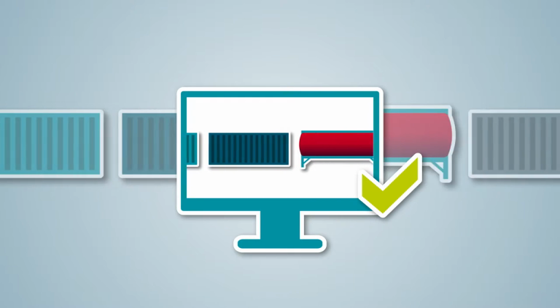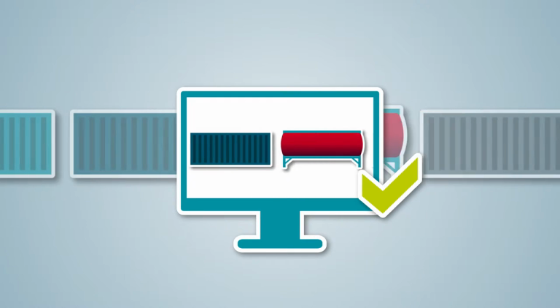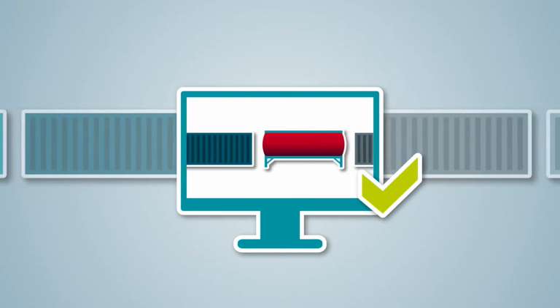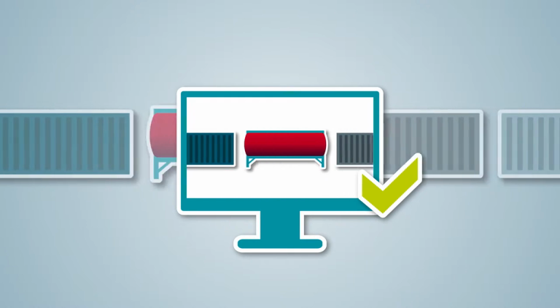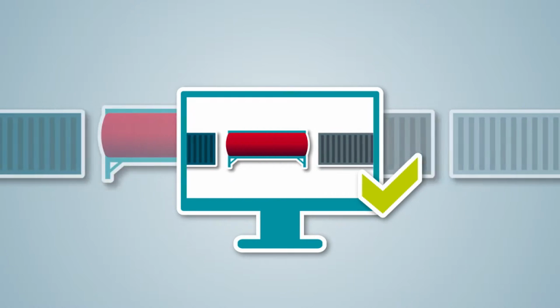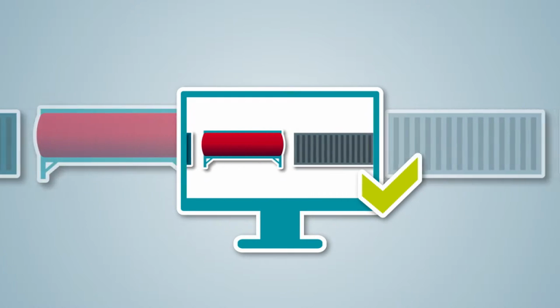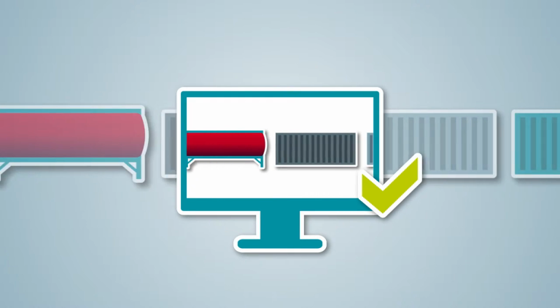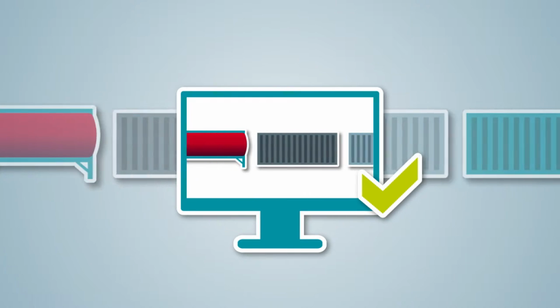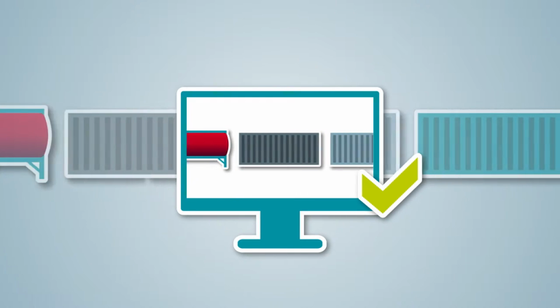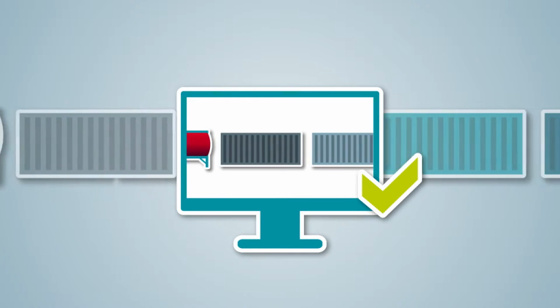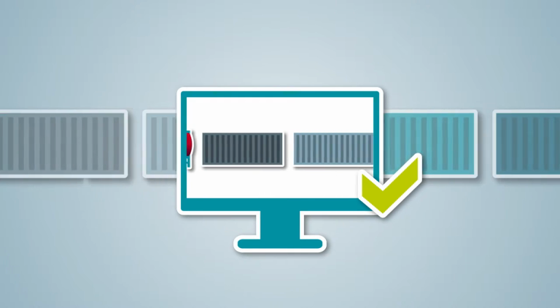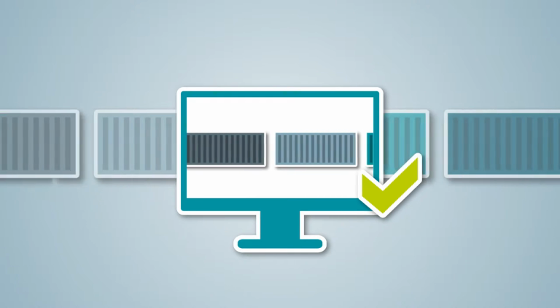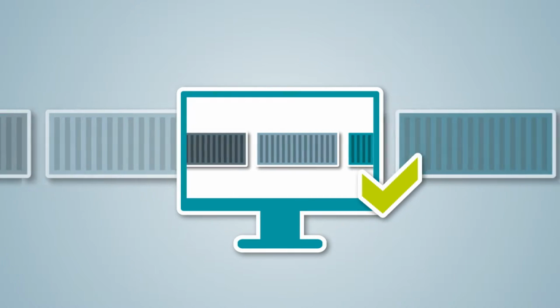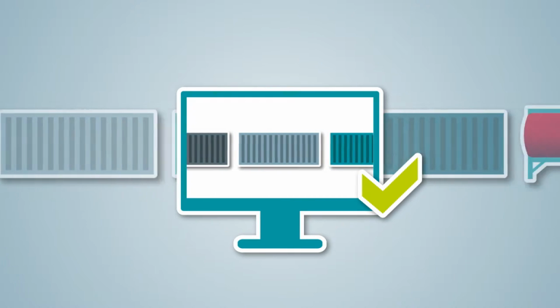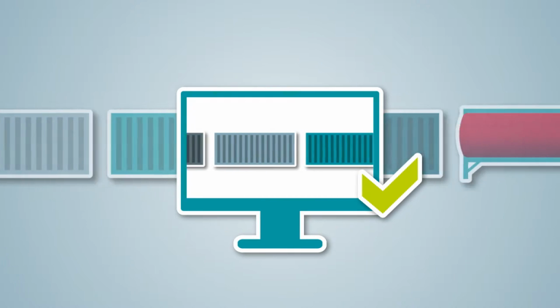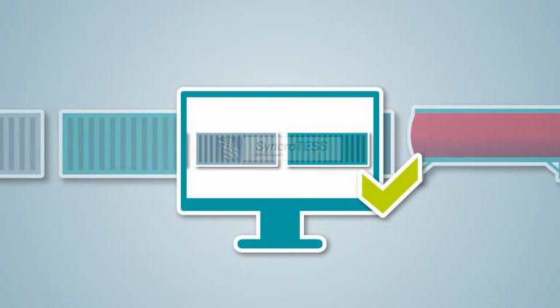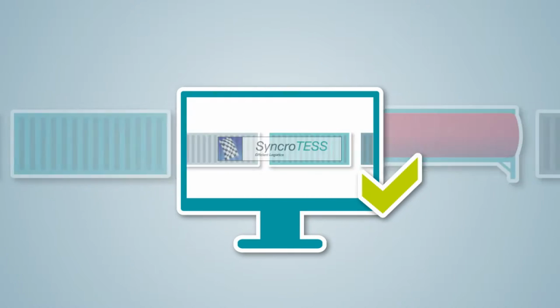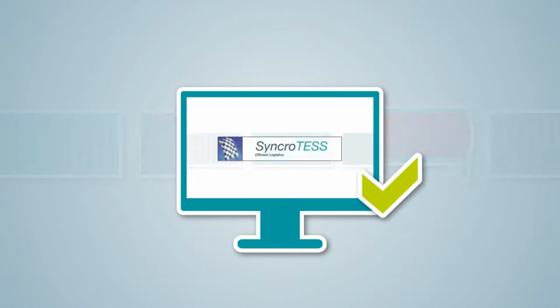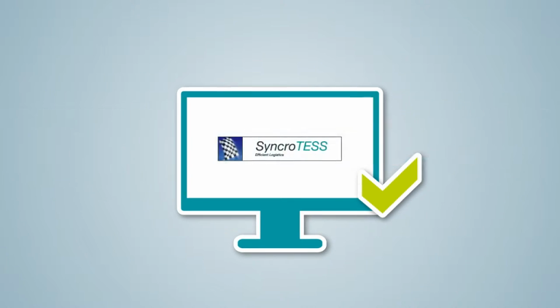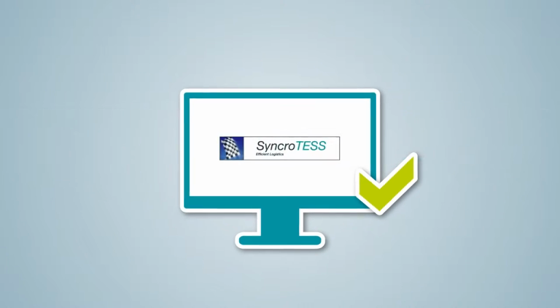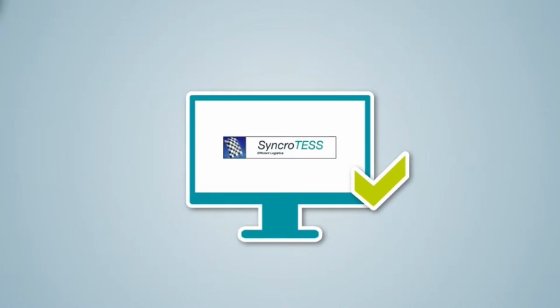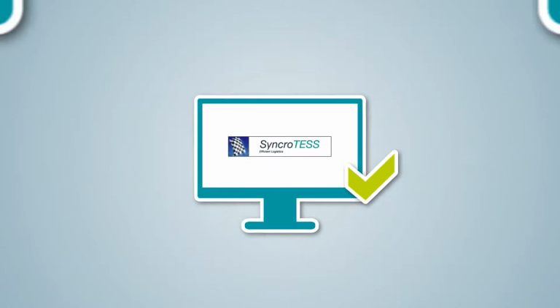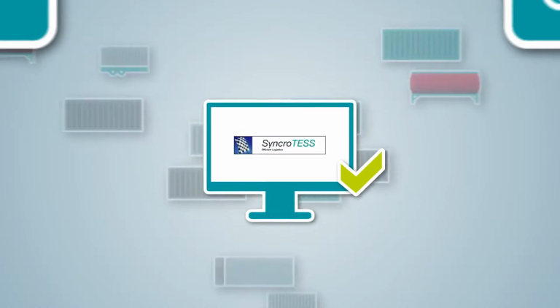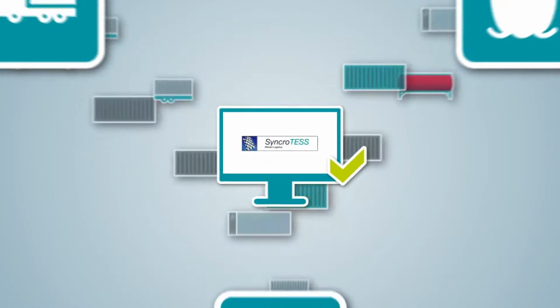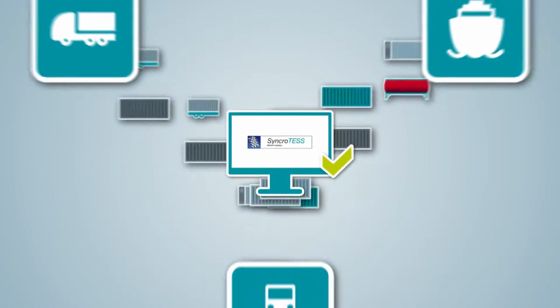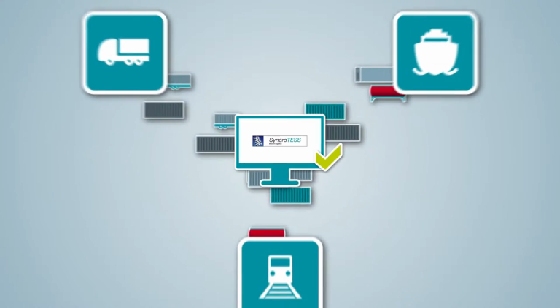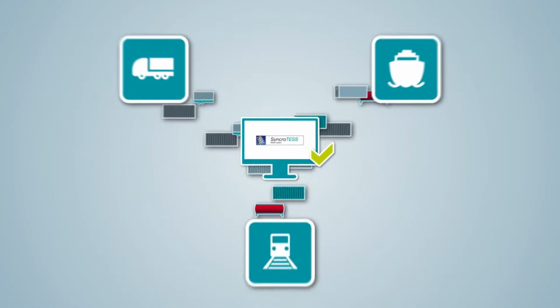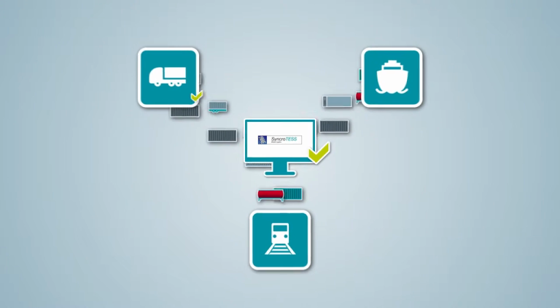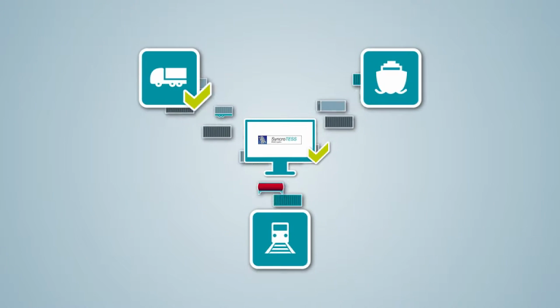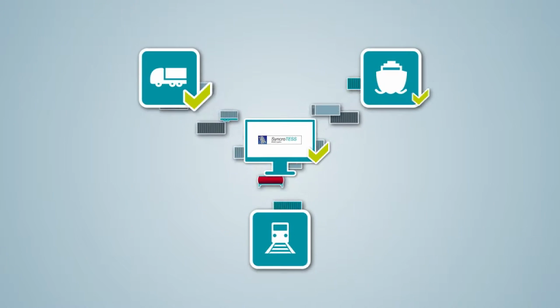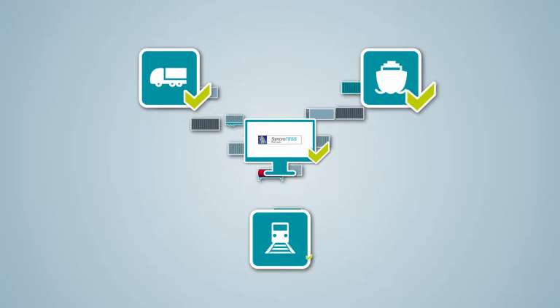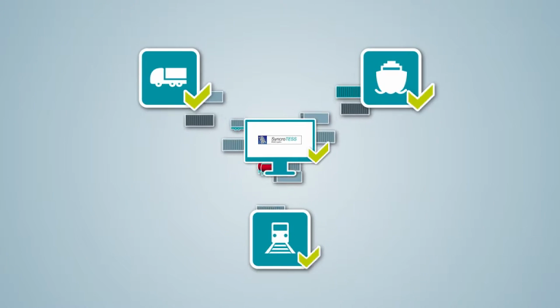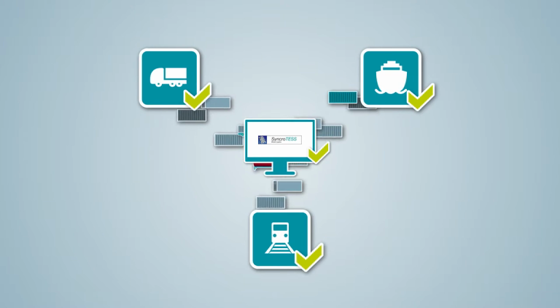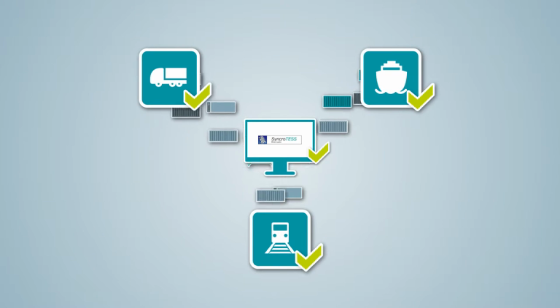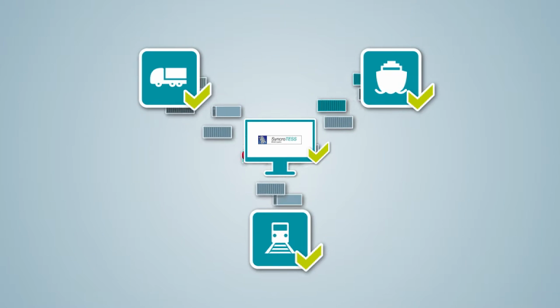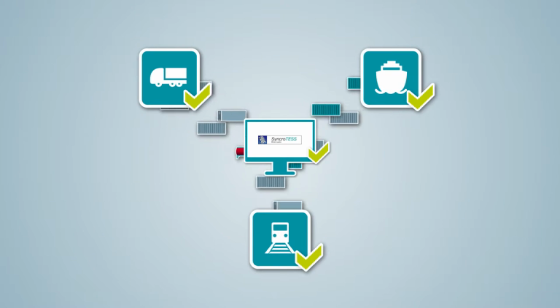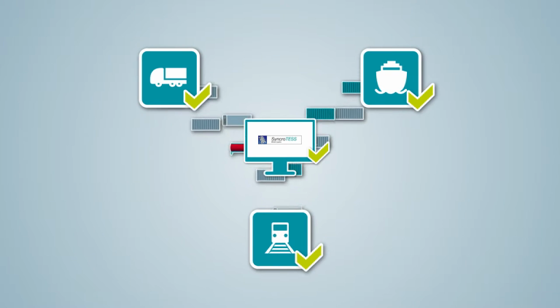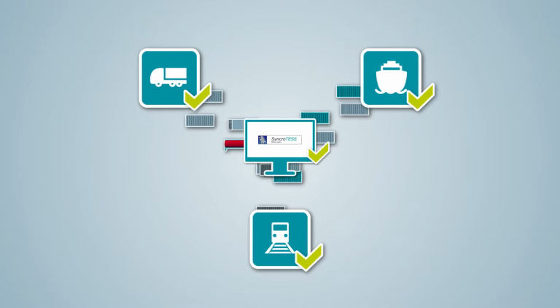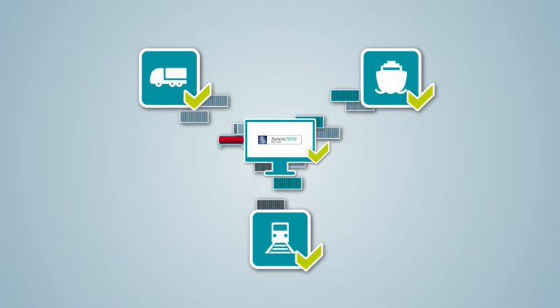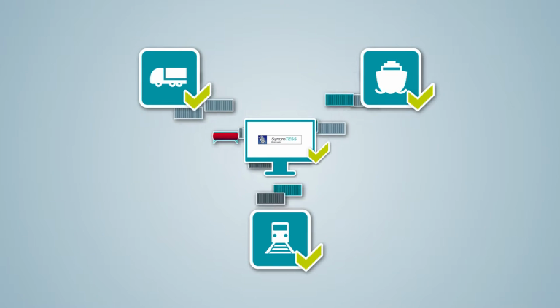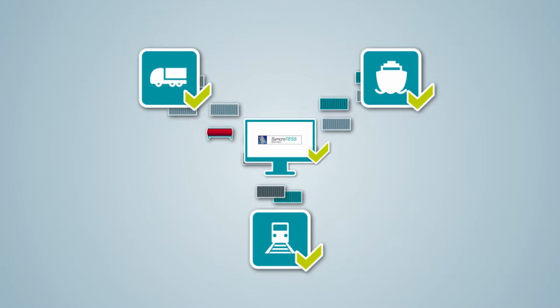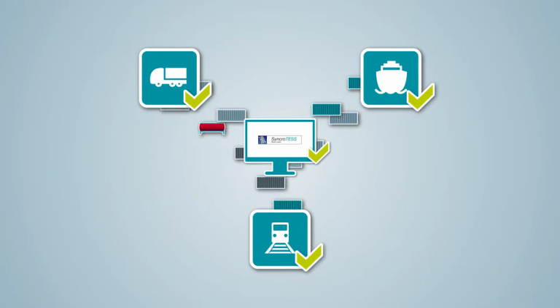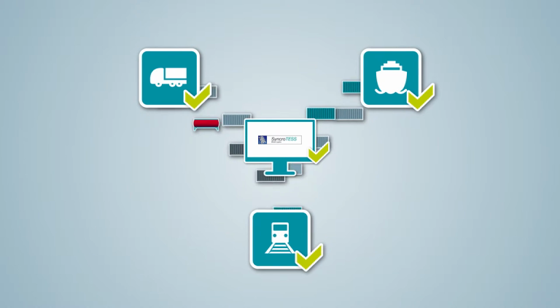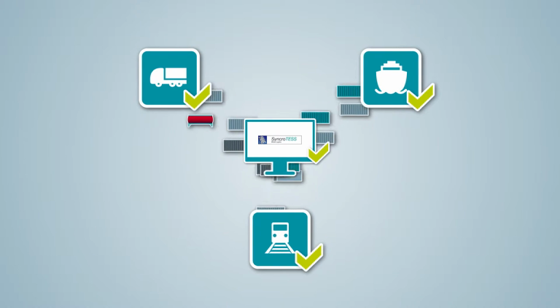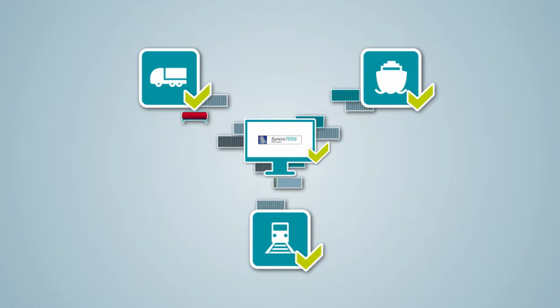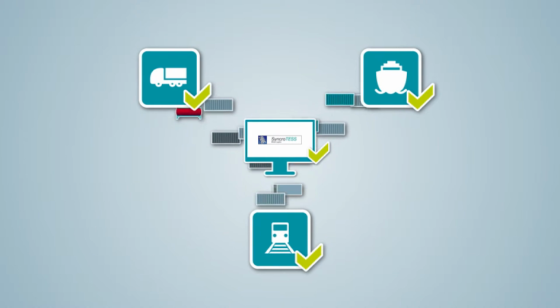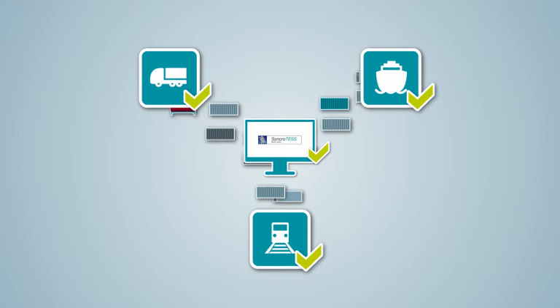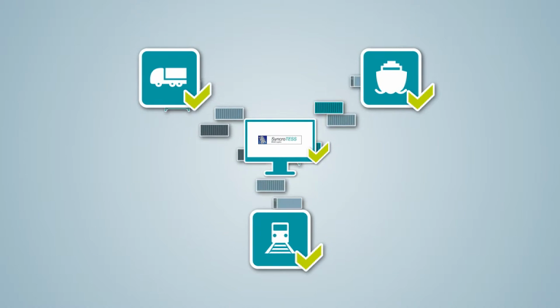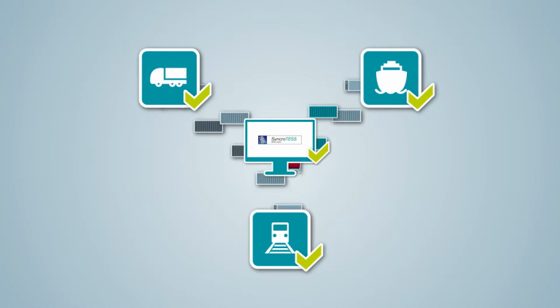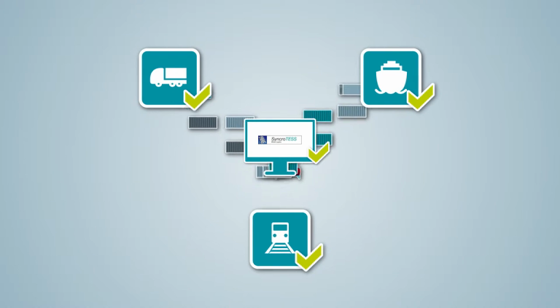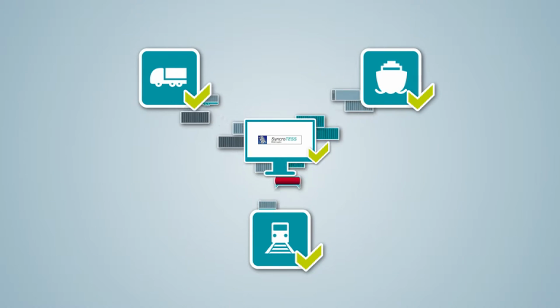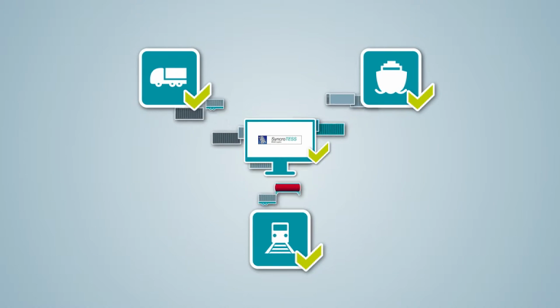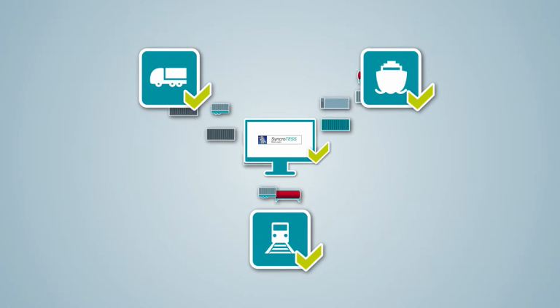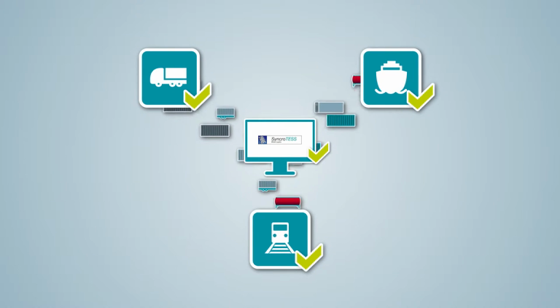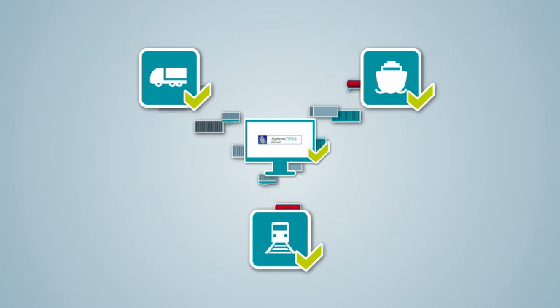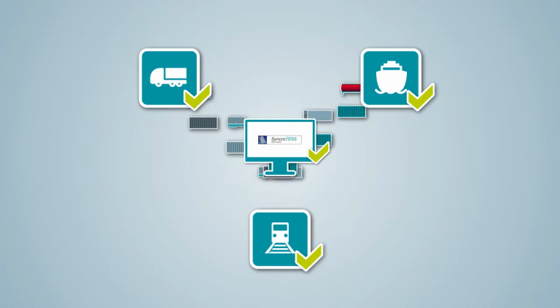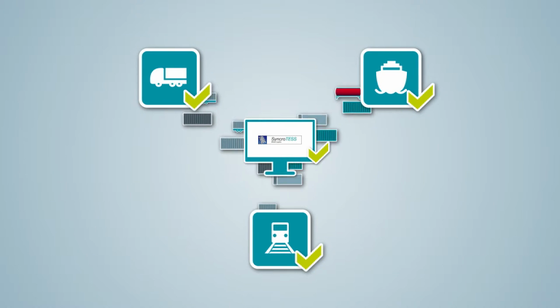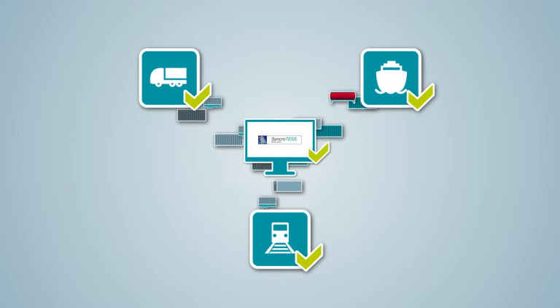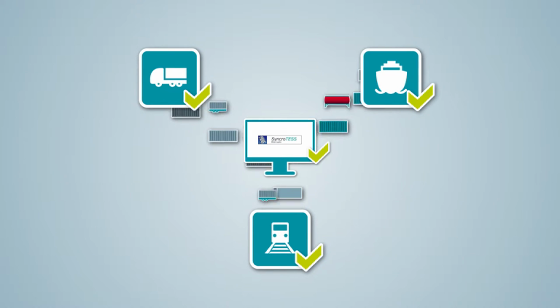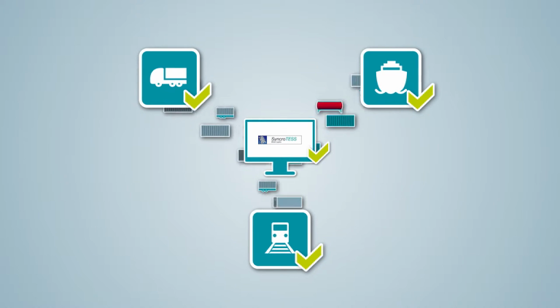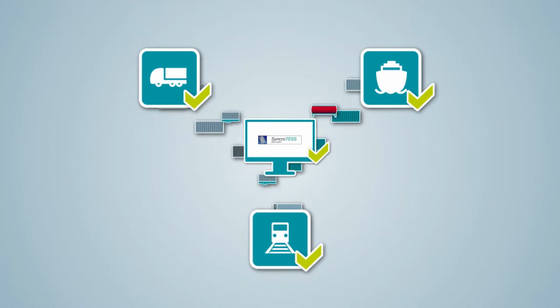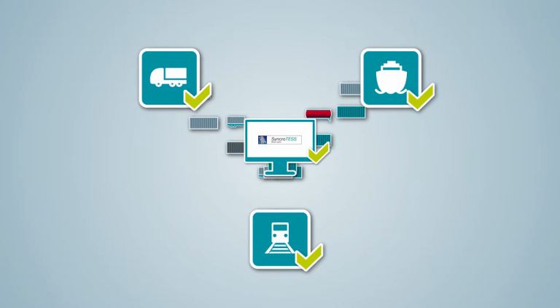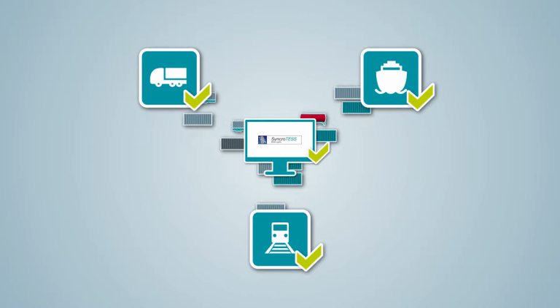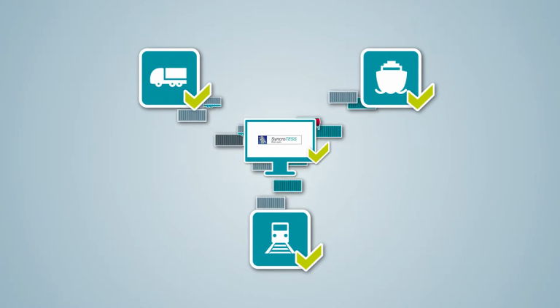We will show you how SynchroTest can master your intermodal processes in complex situations where timing is crucial.